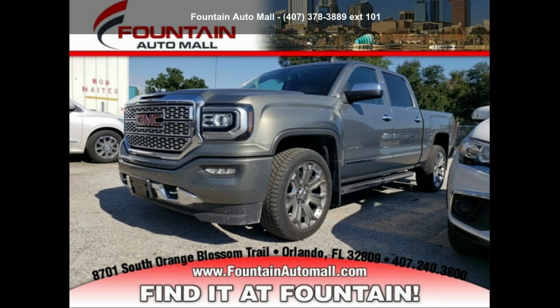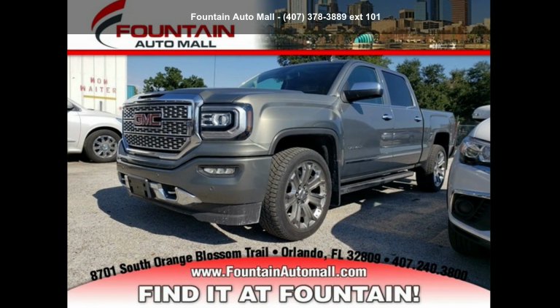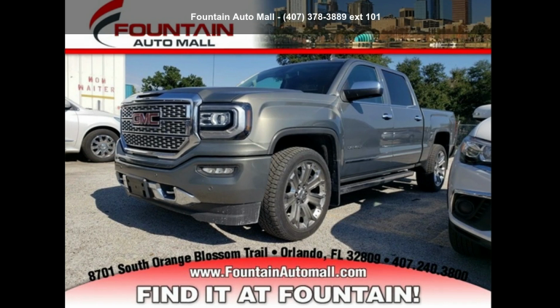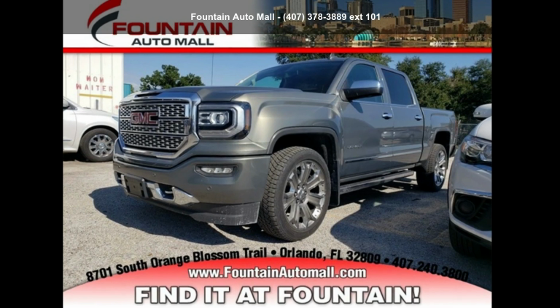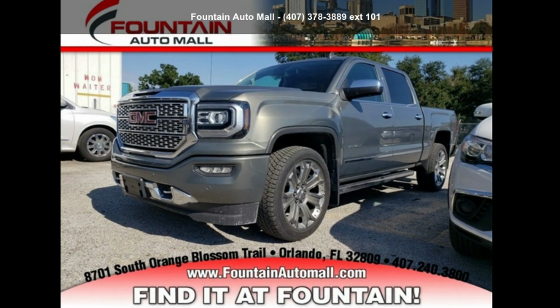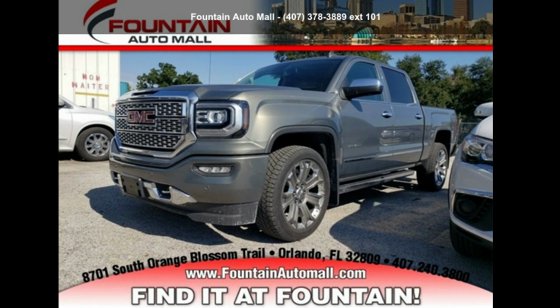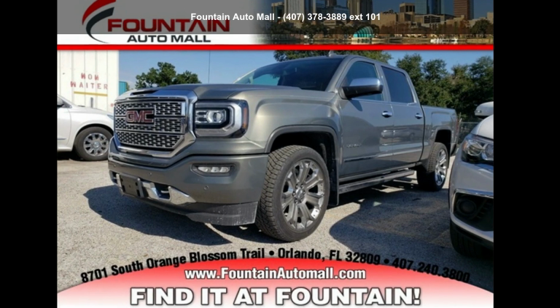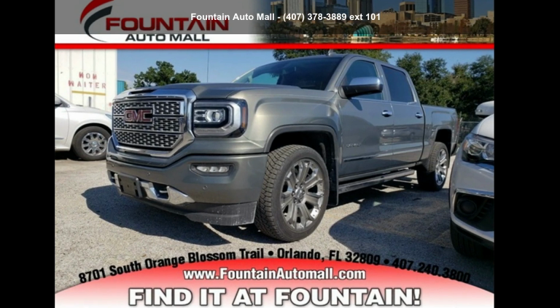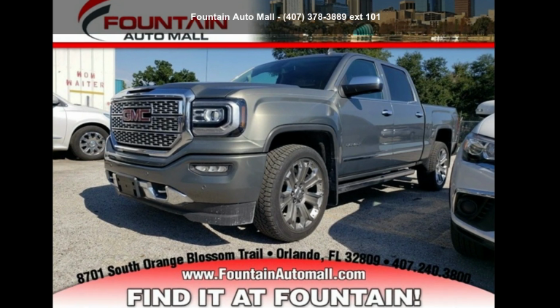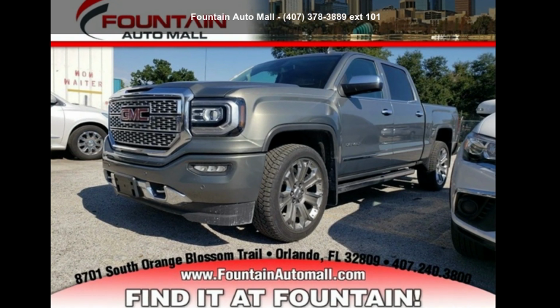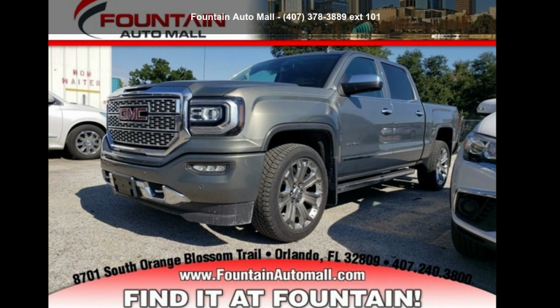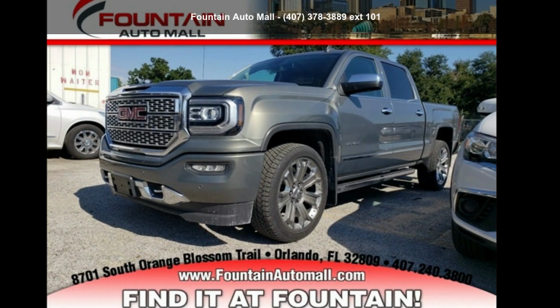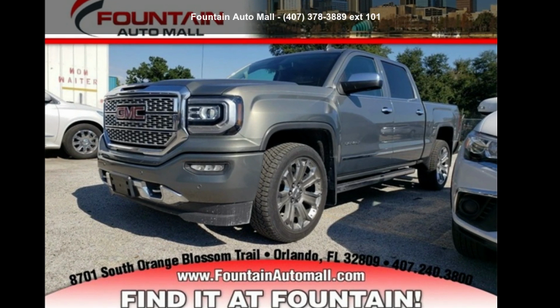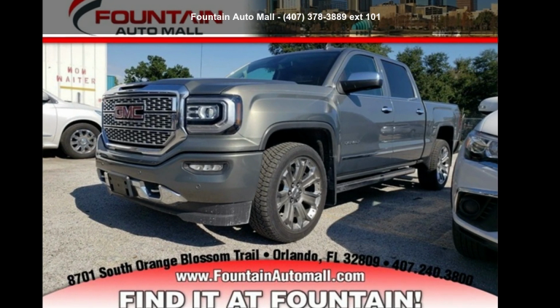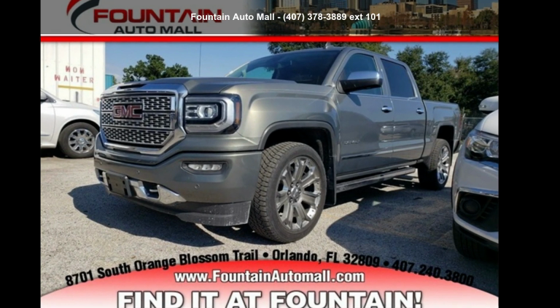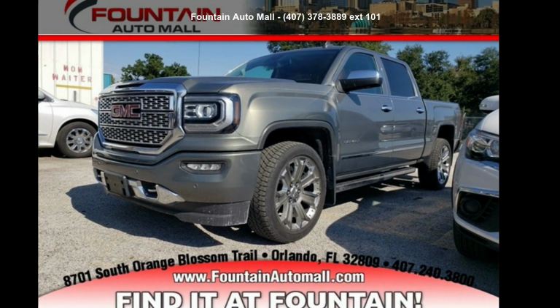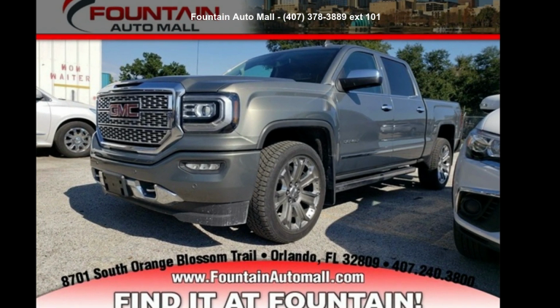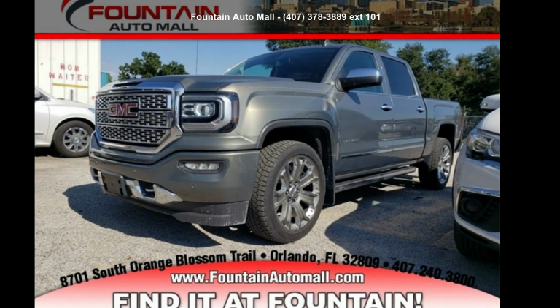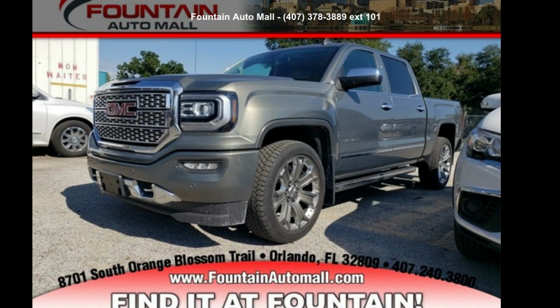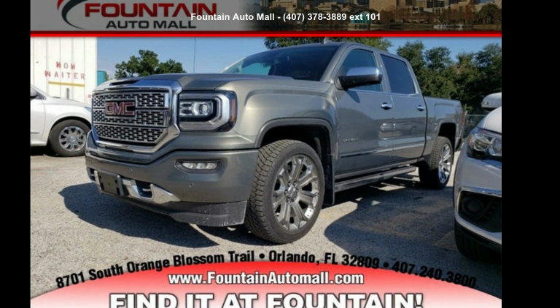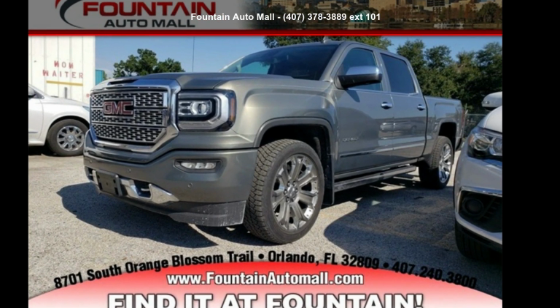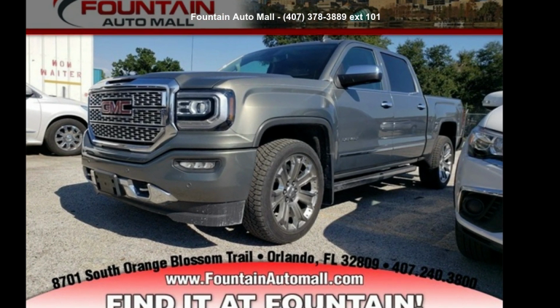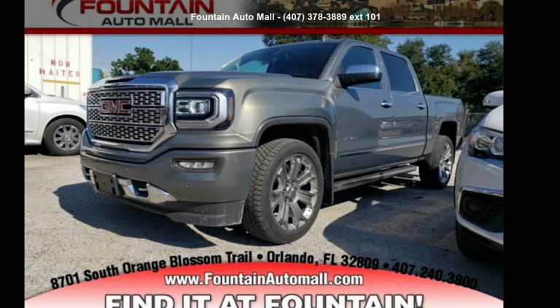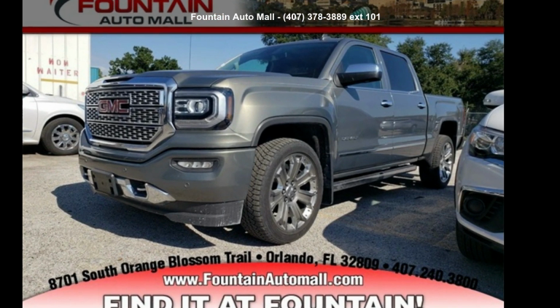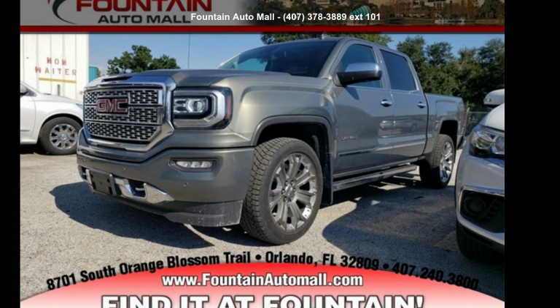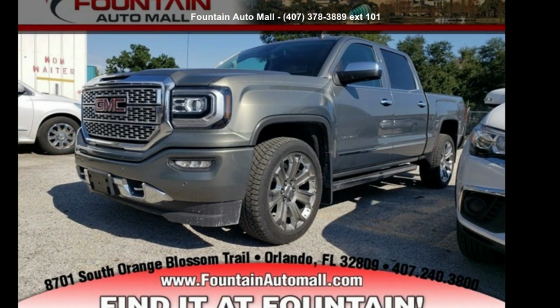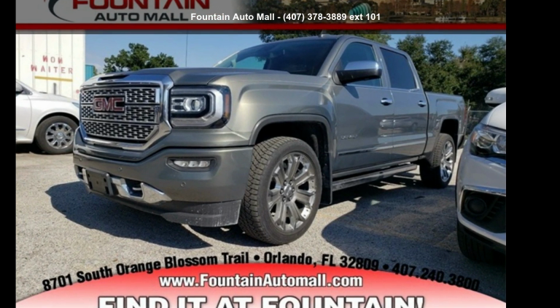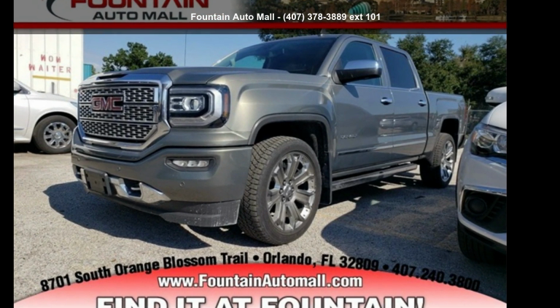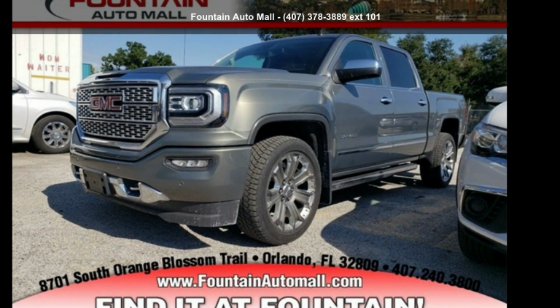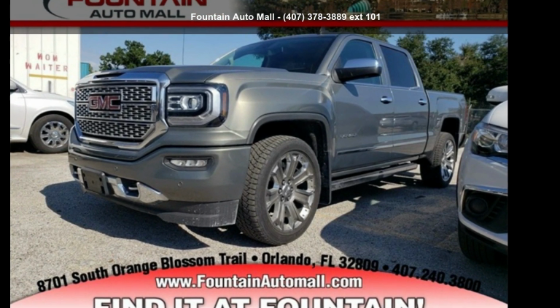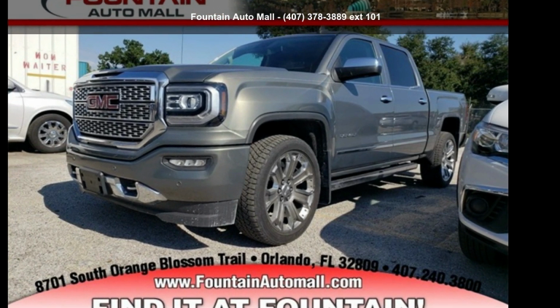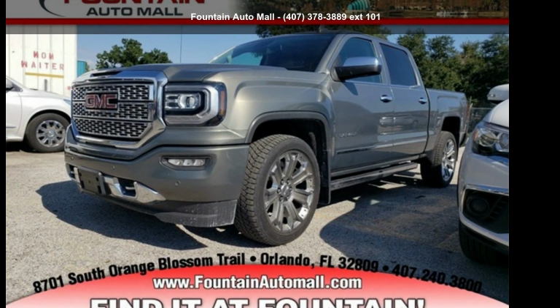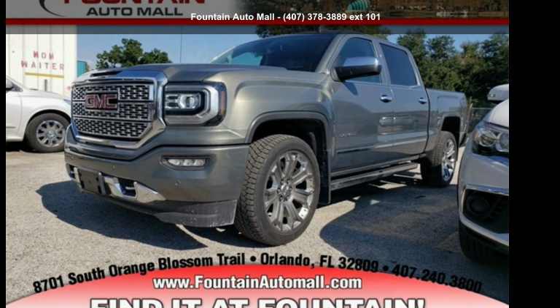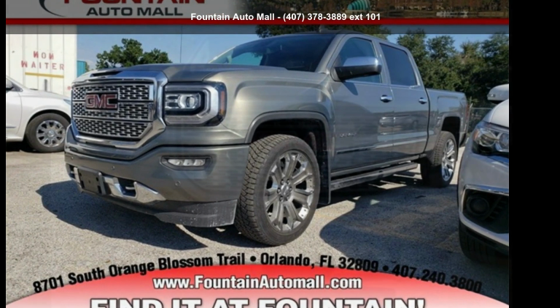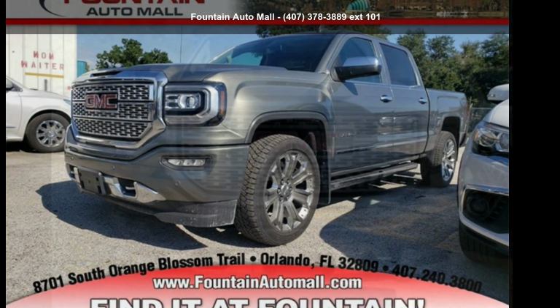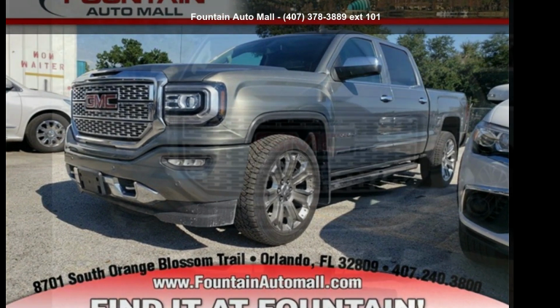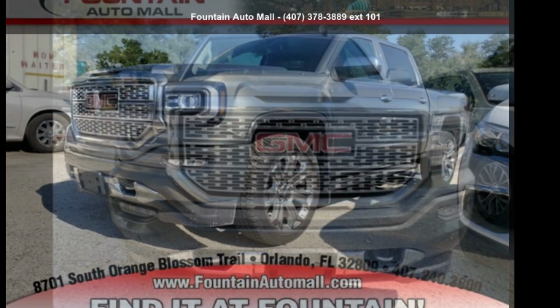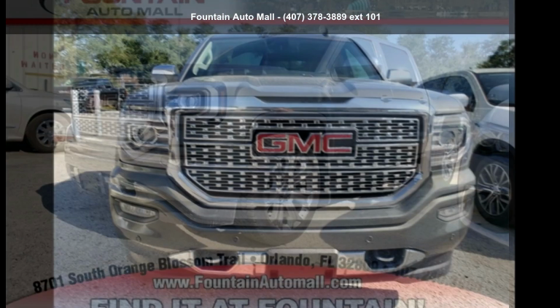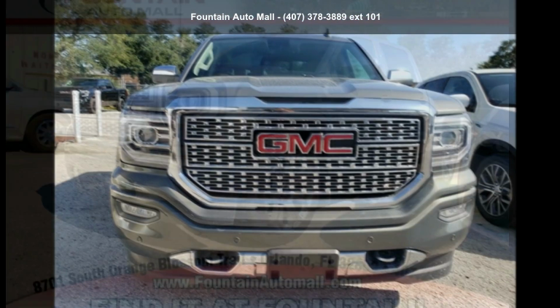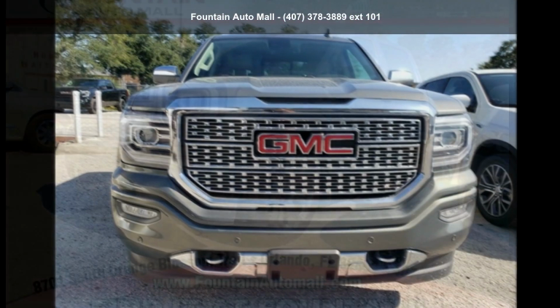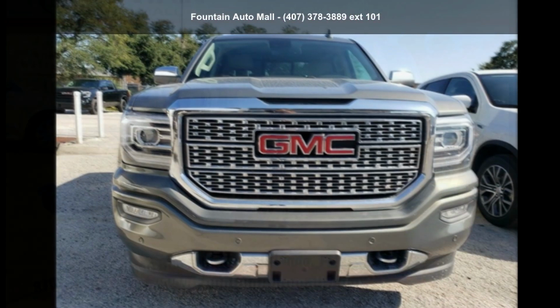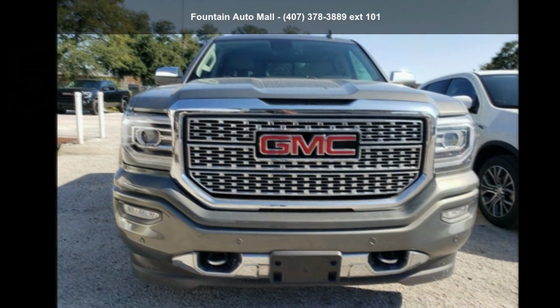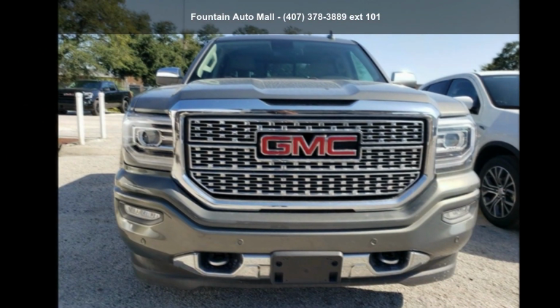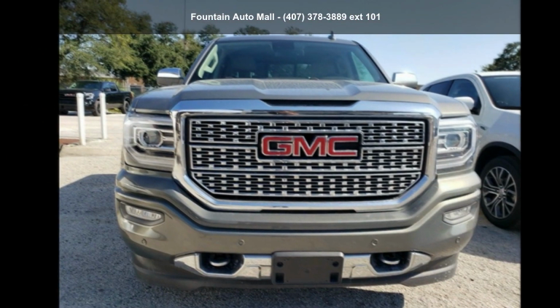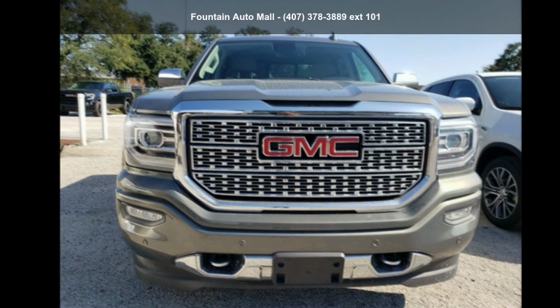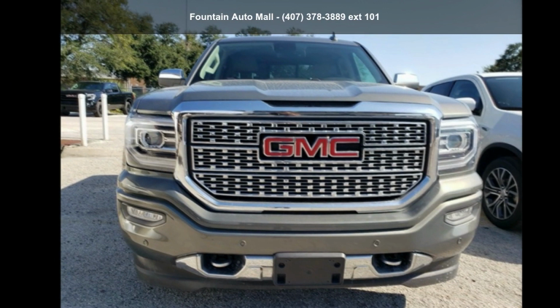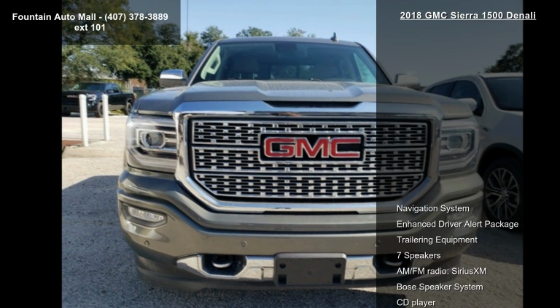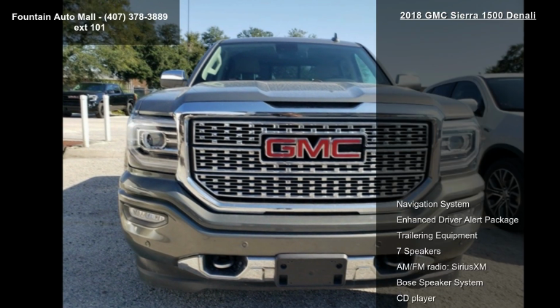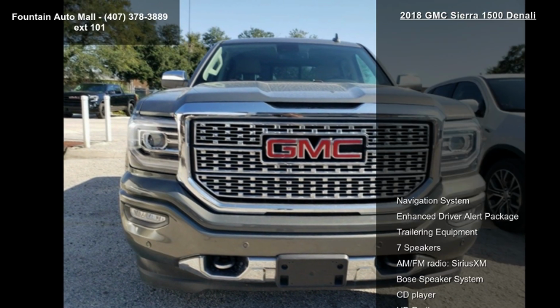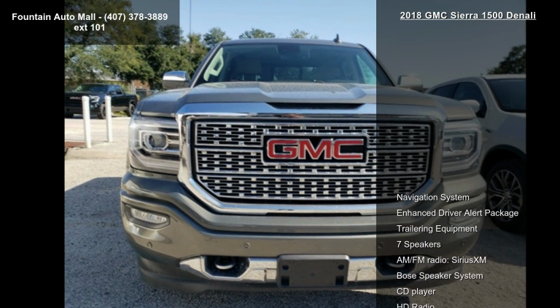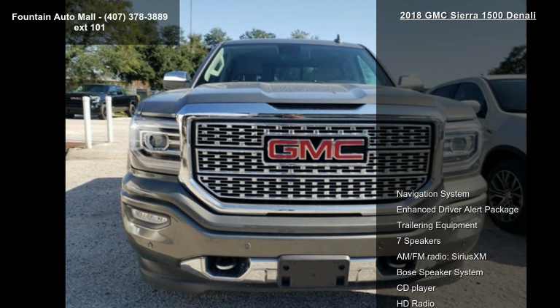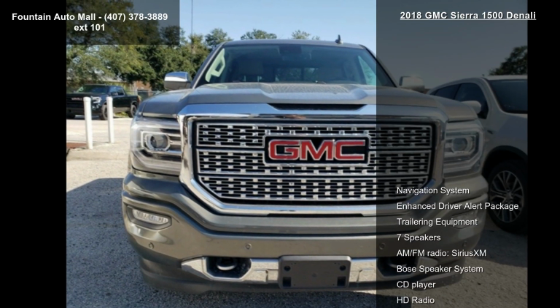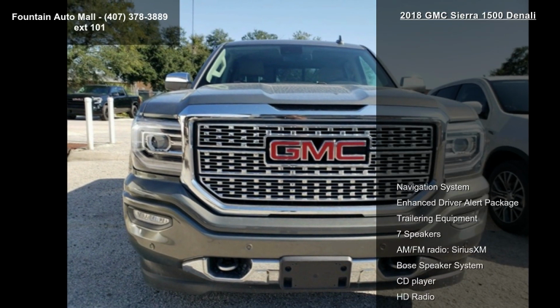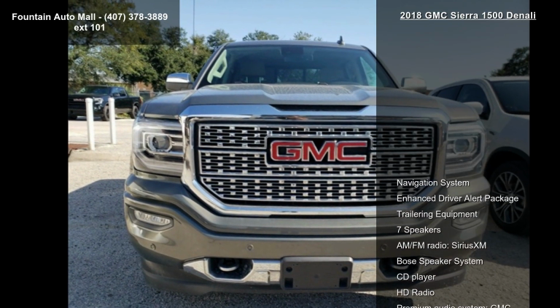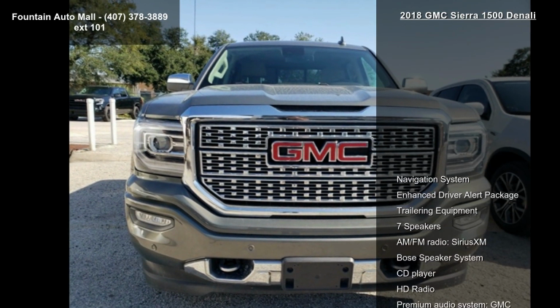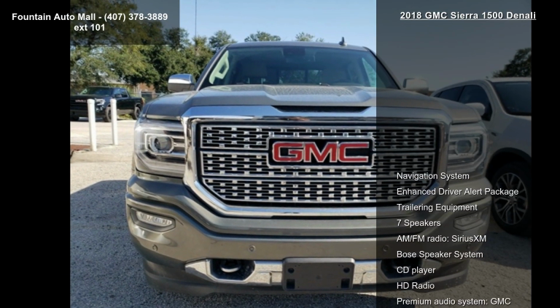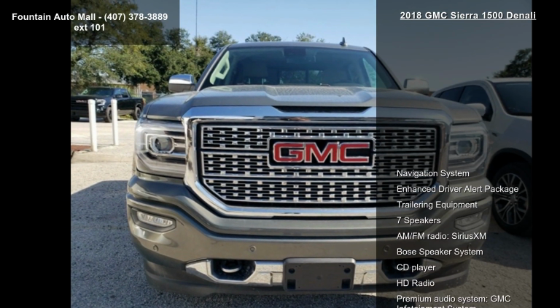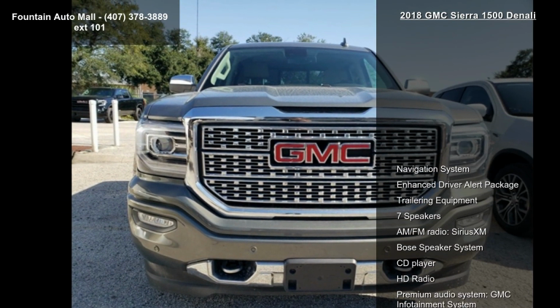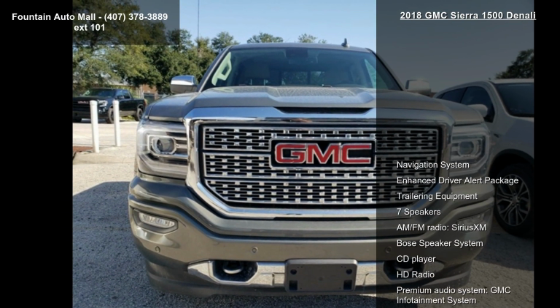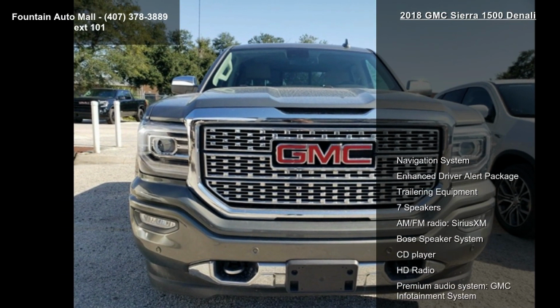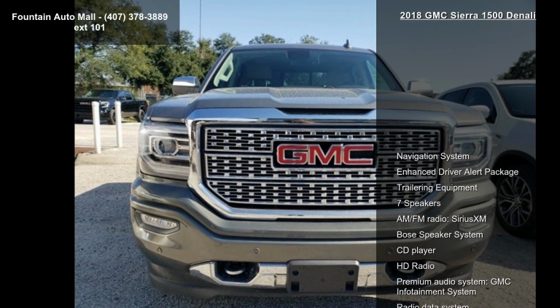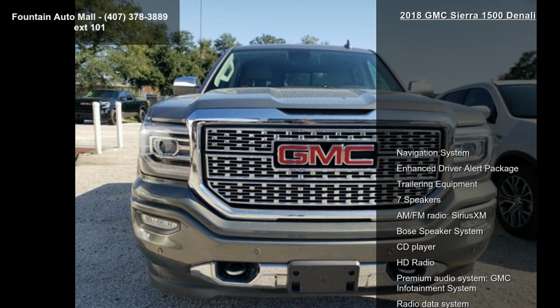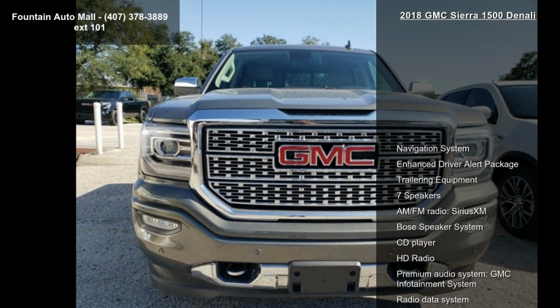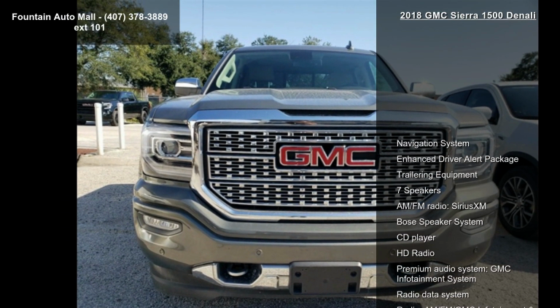Arrive in style with this GMC 2018 Sierra 1500 Denali. This may be the set of wheels you've been looking for.